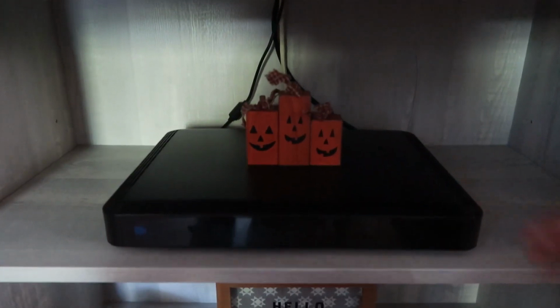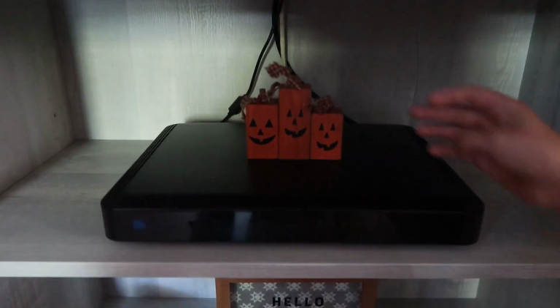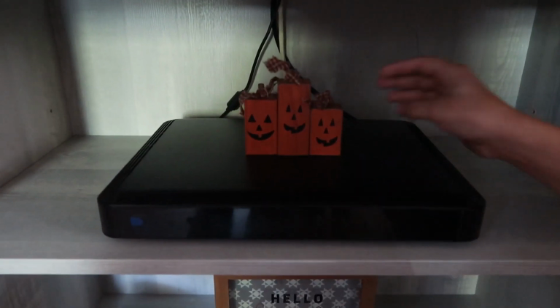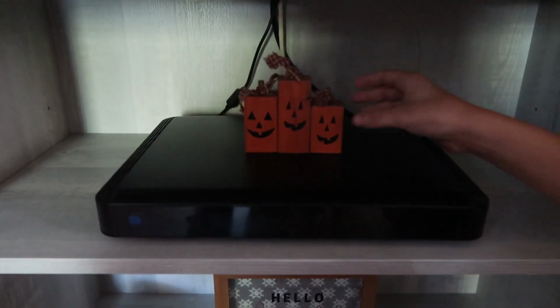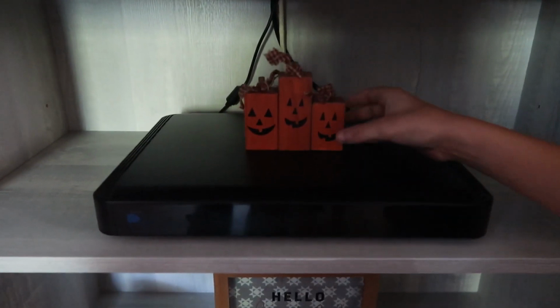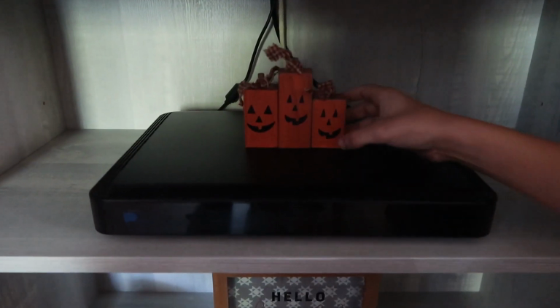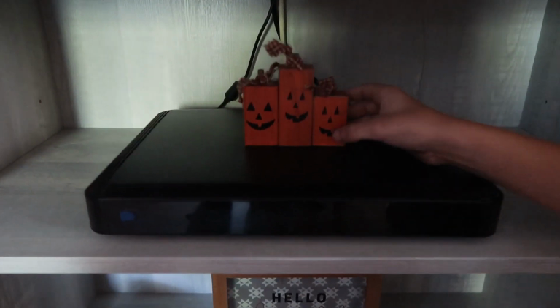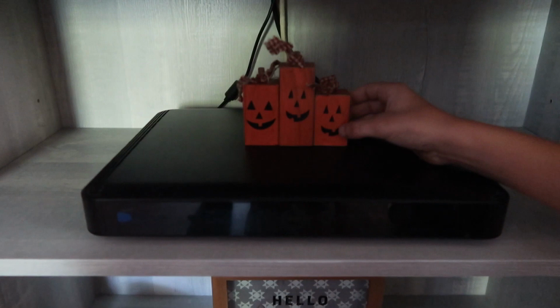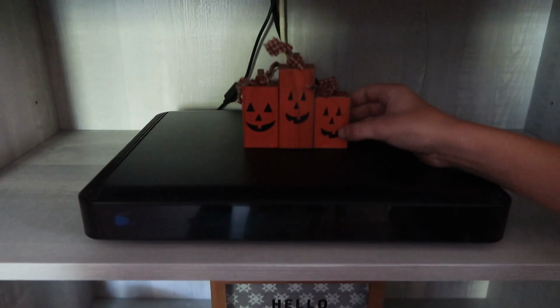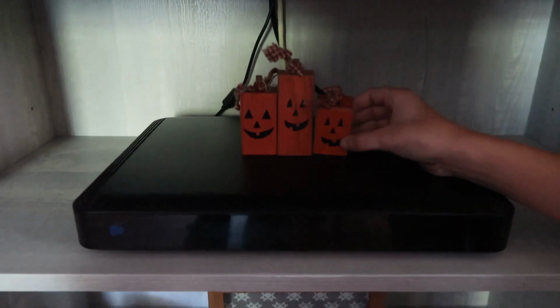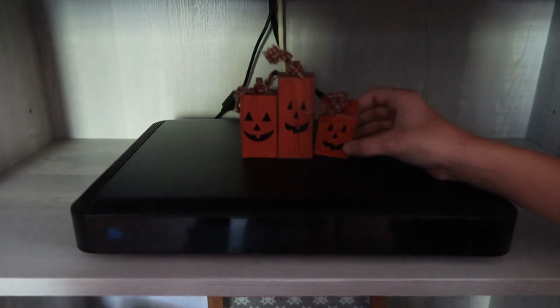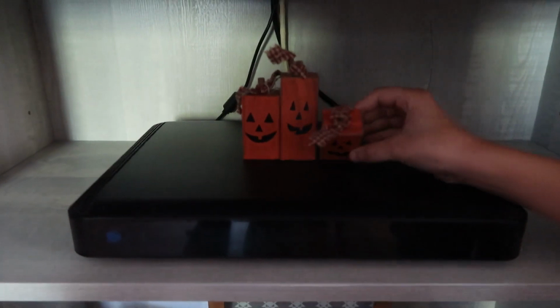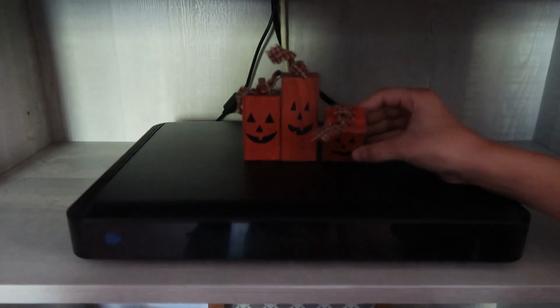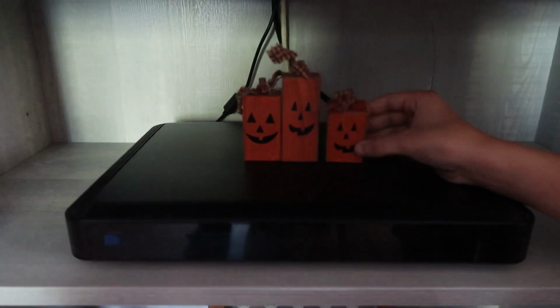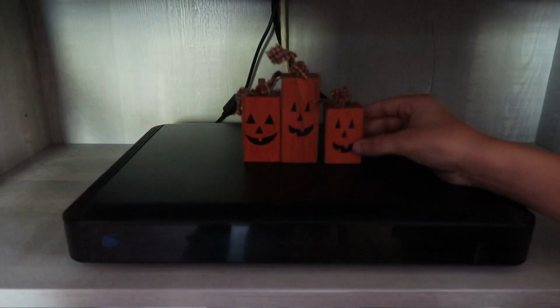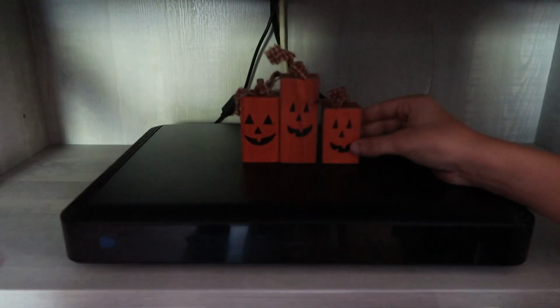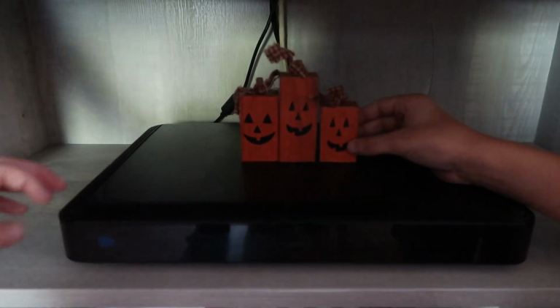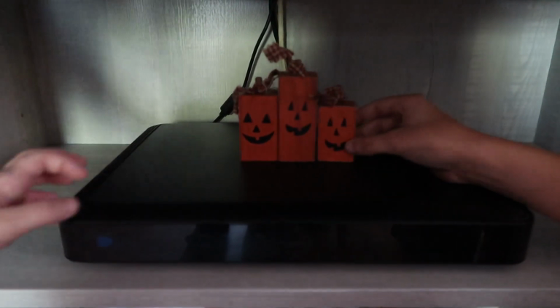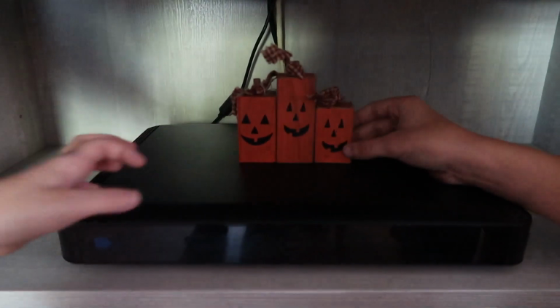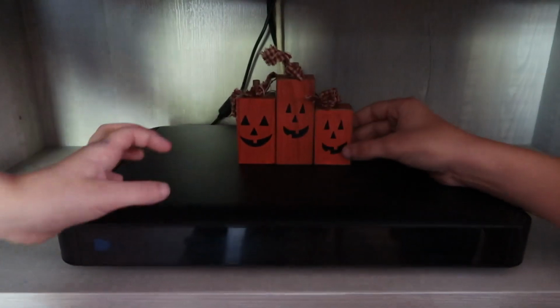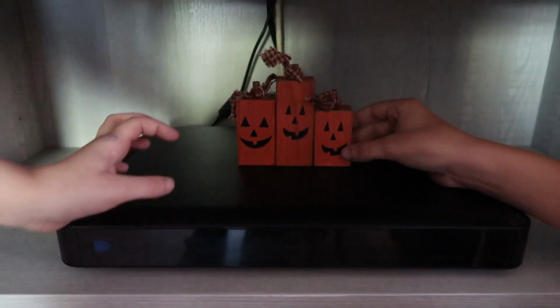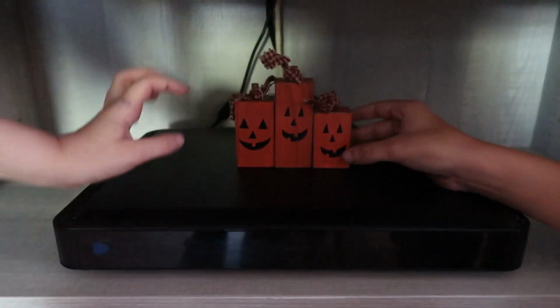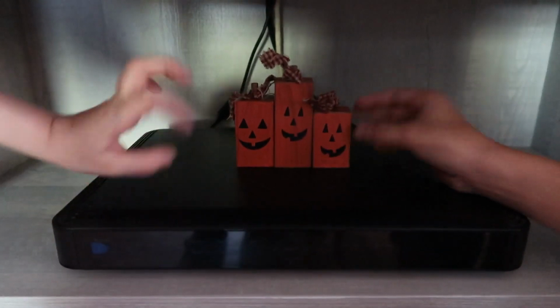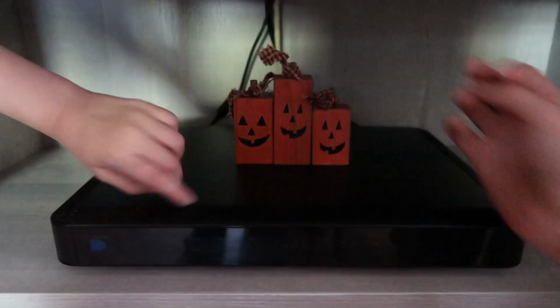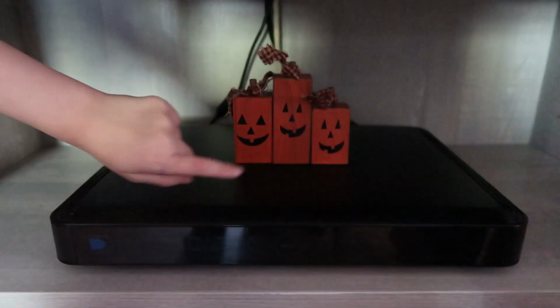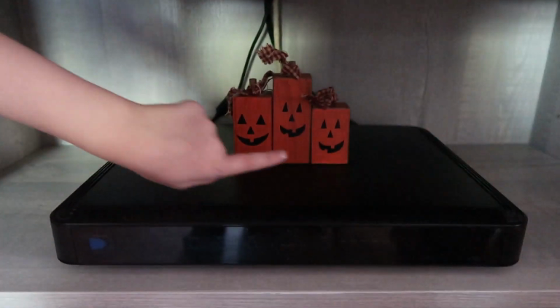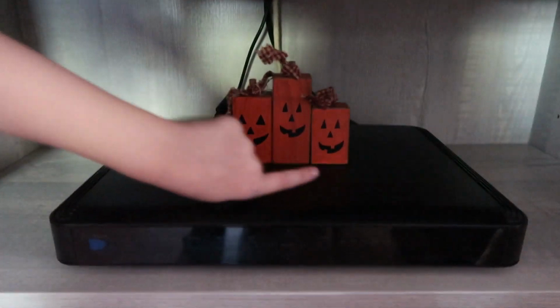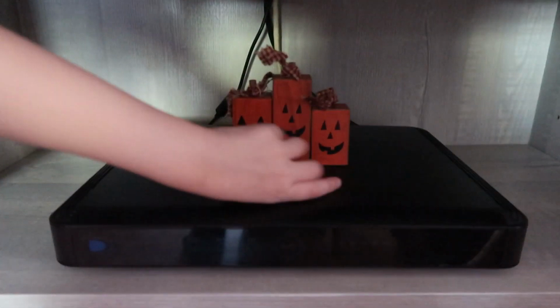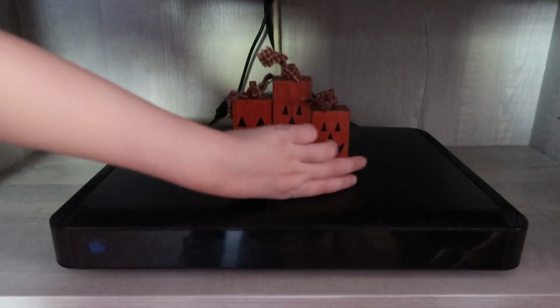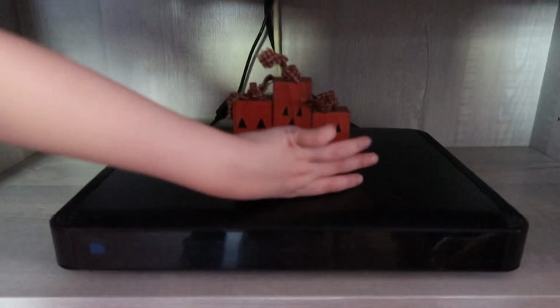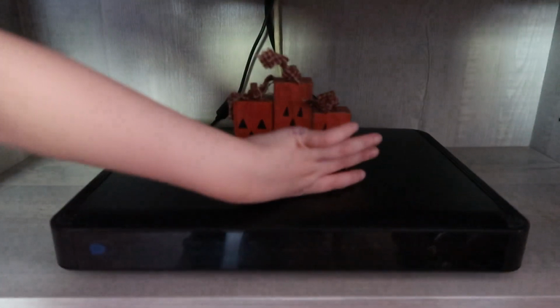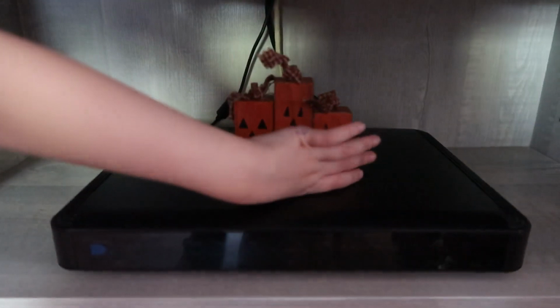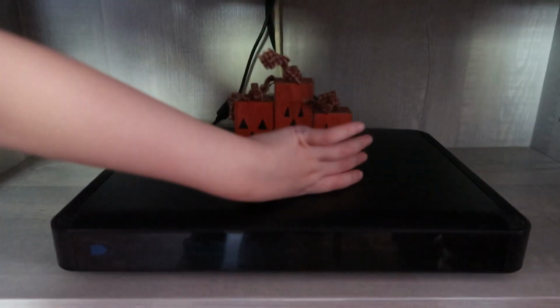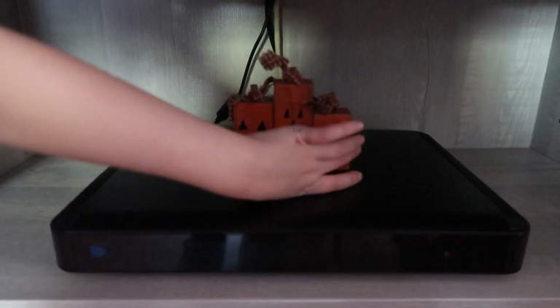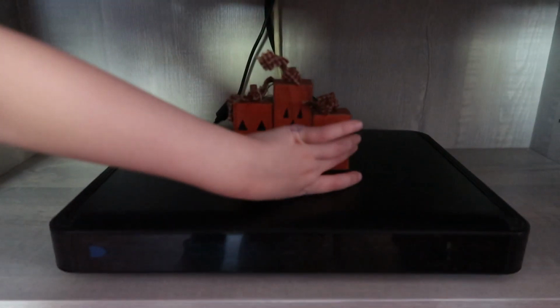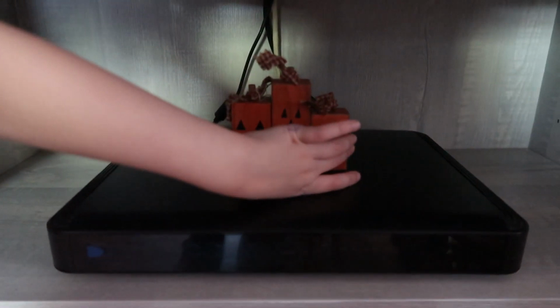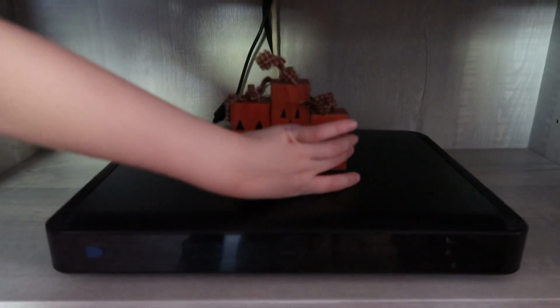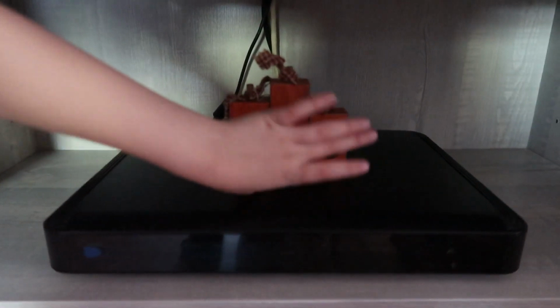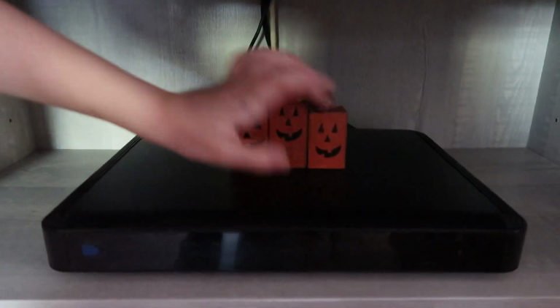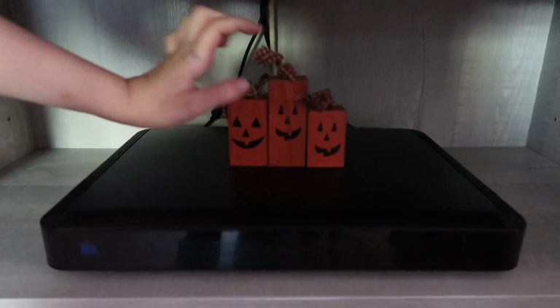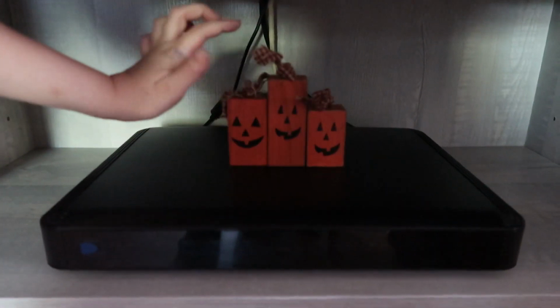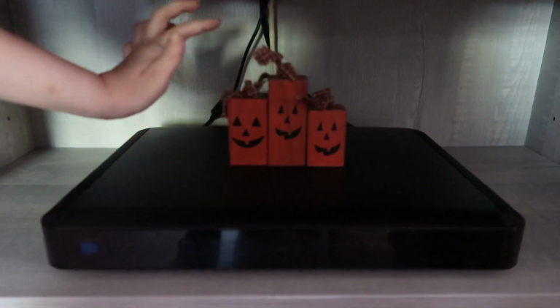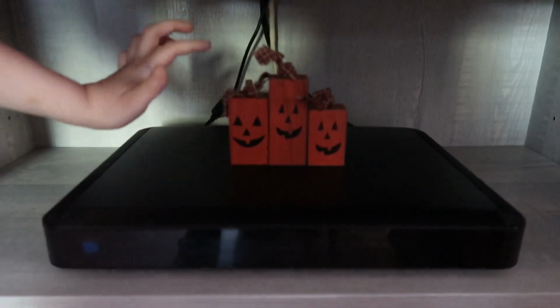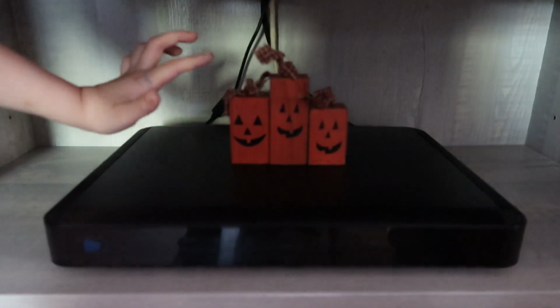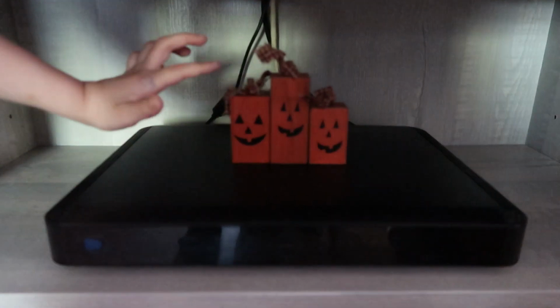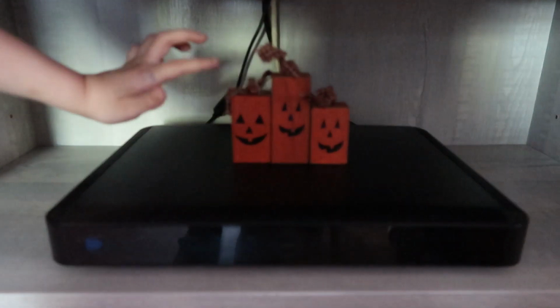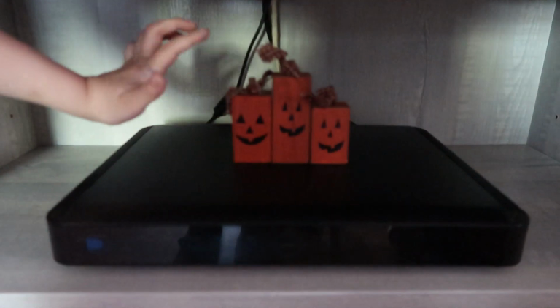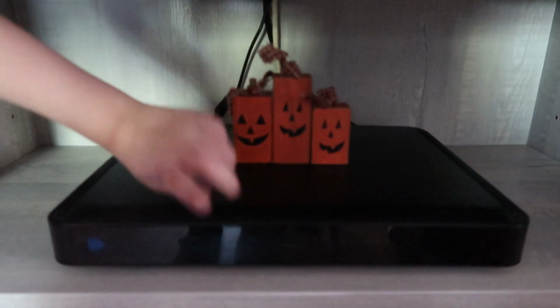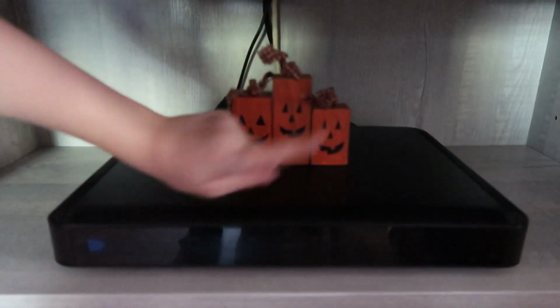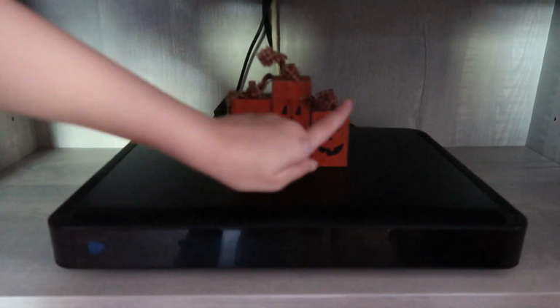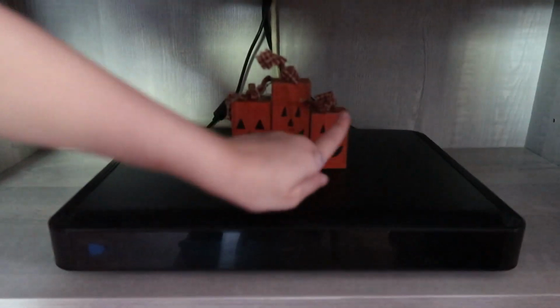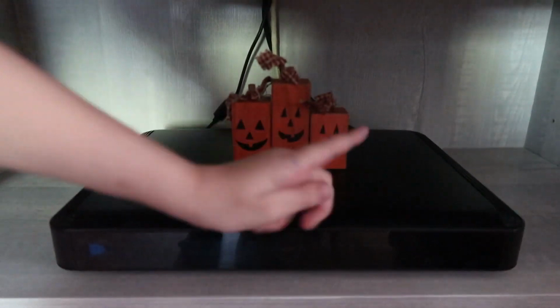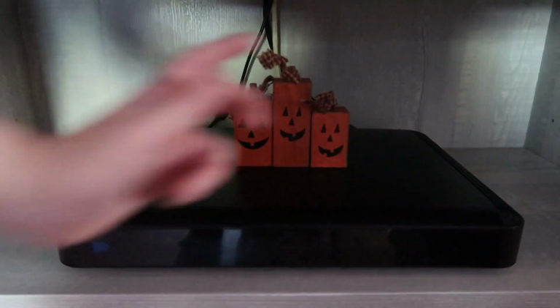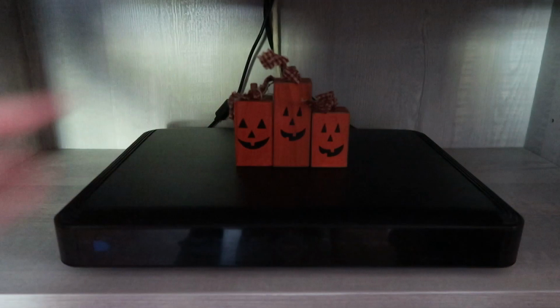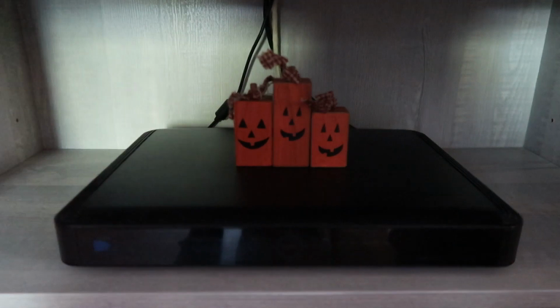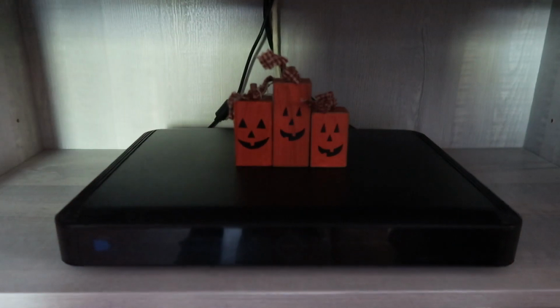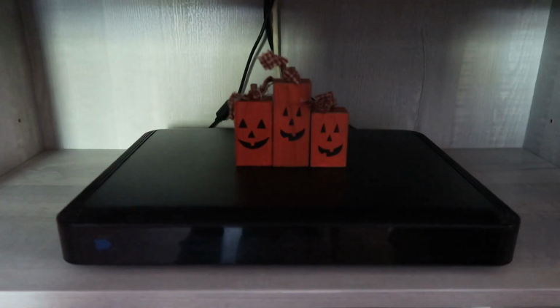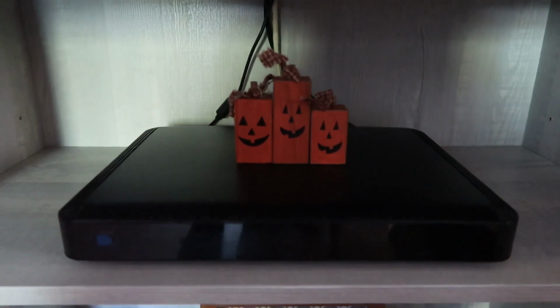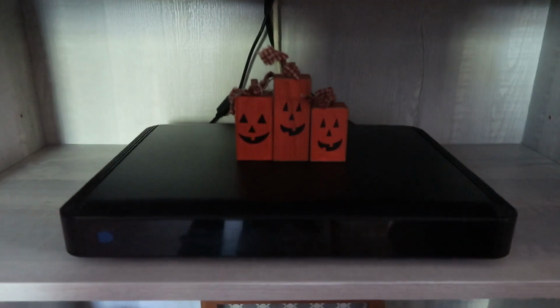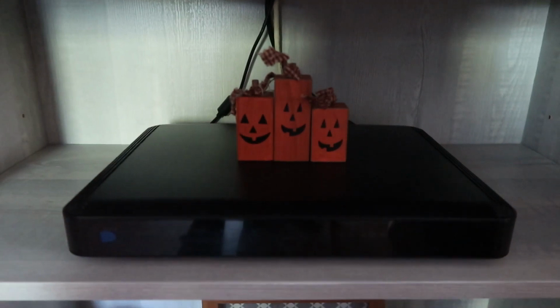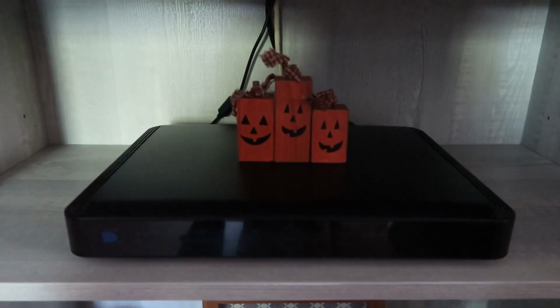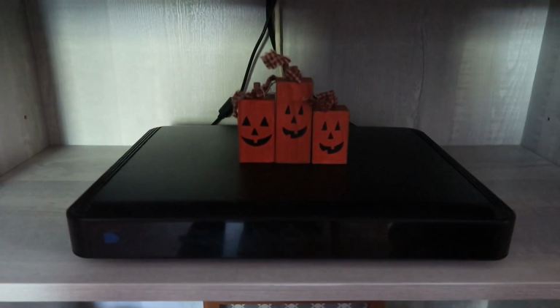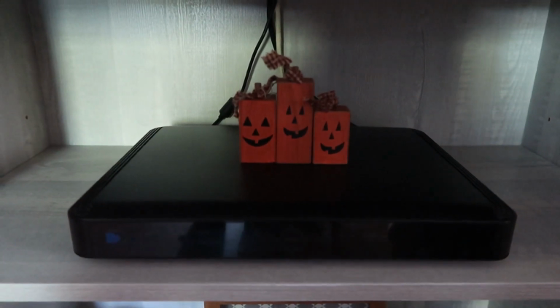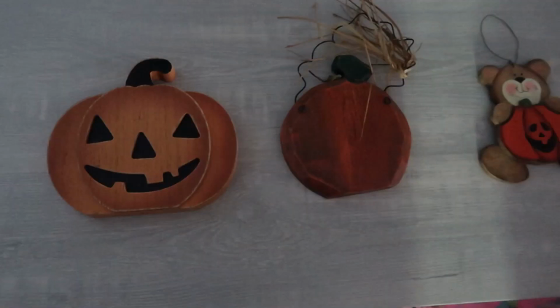We'll put those there for now. It looks cute — it looks like that's the dad, that's the brother, and that's the baby.